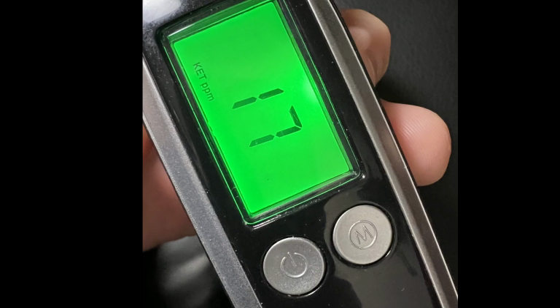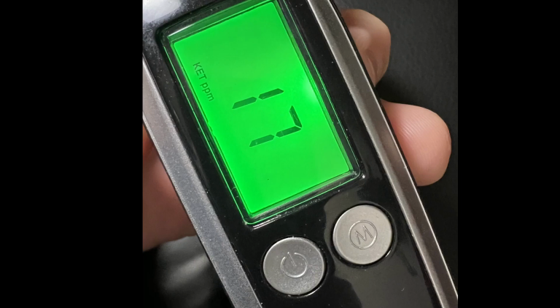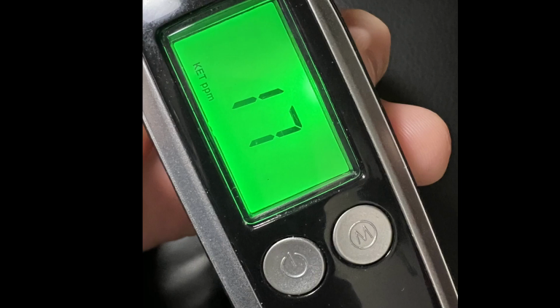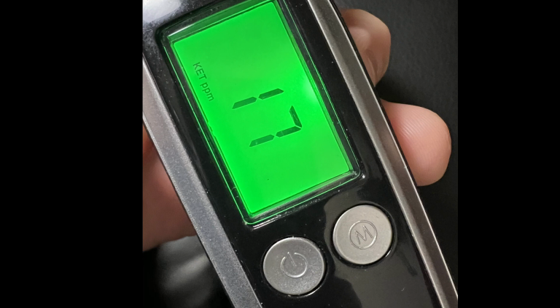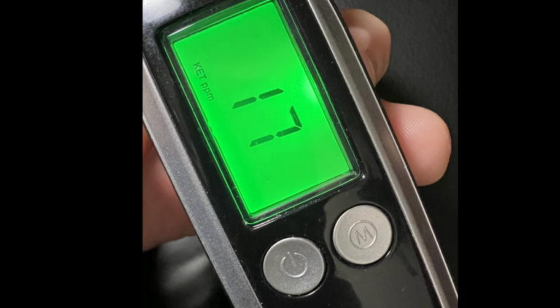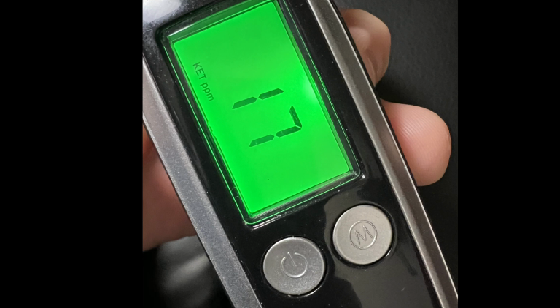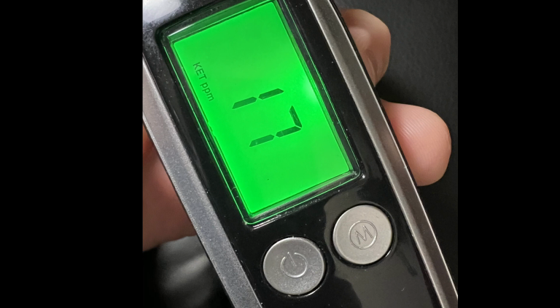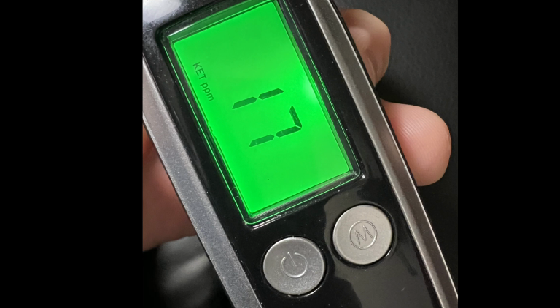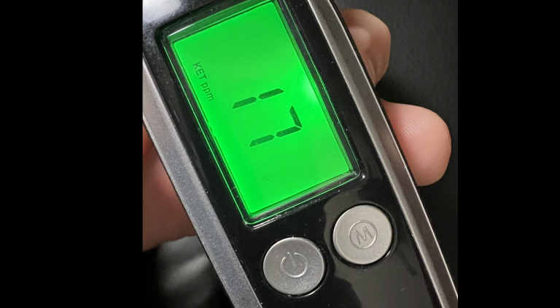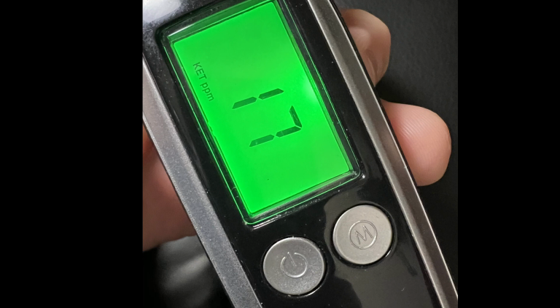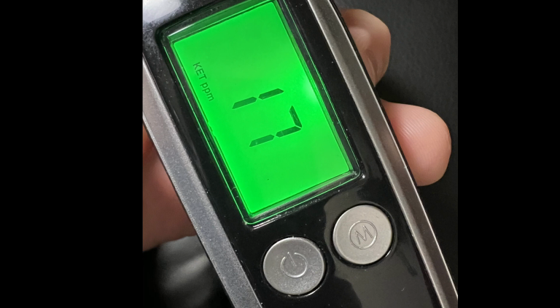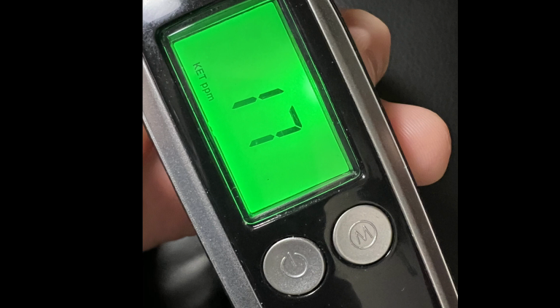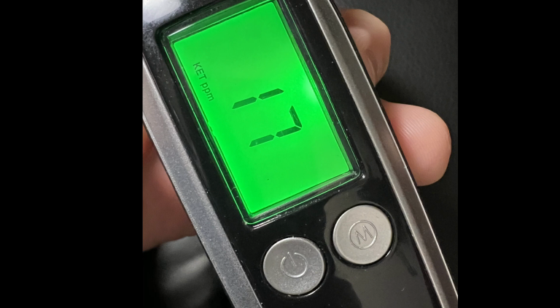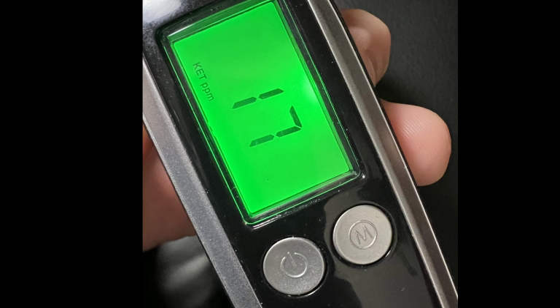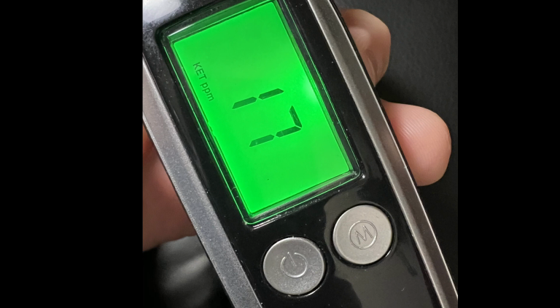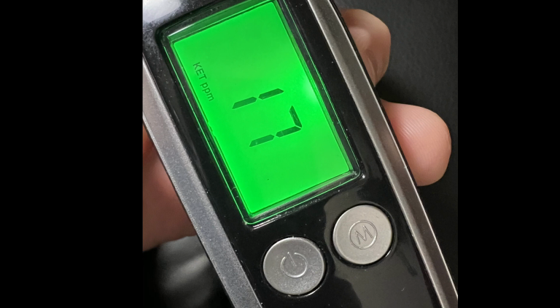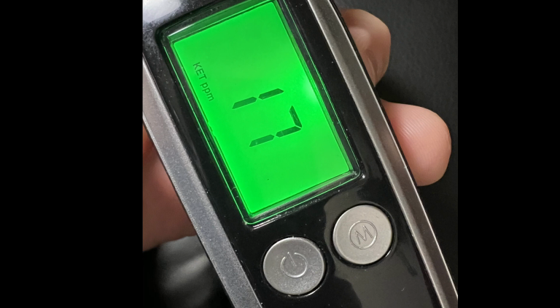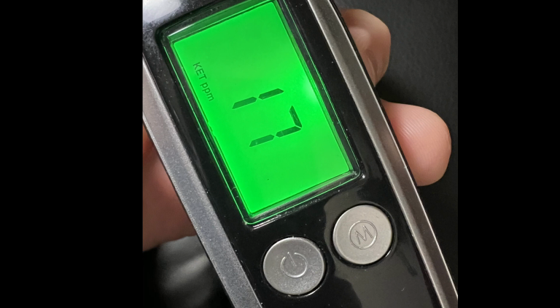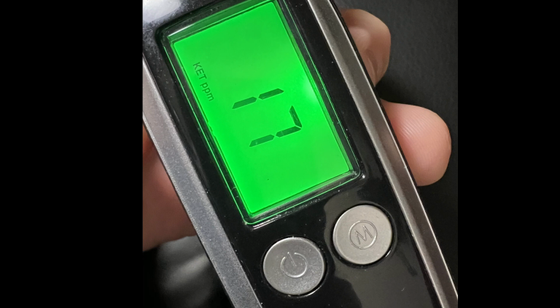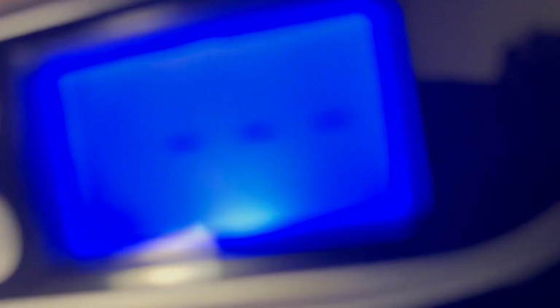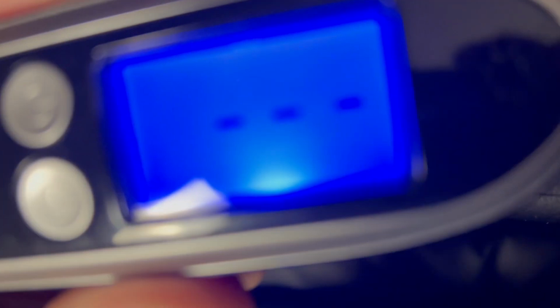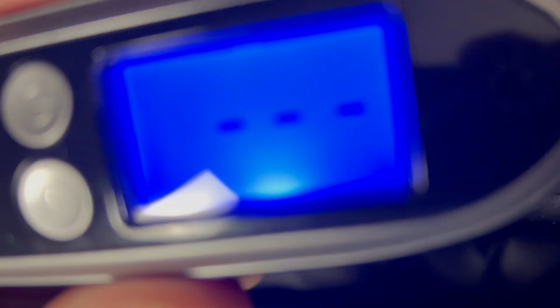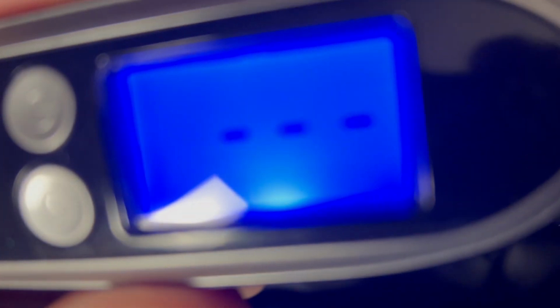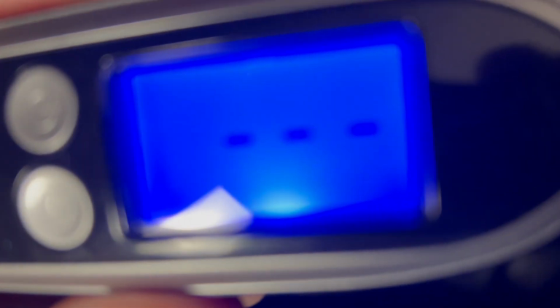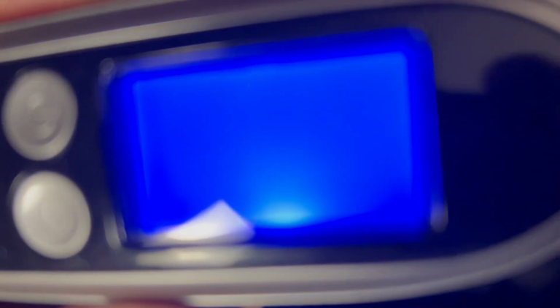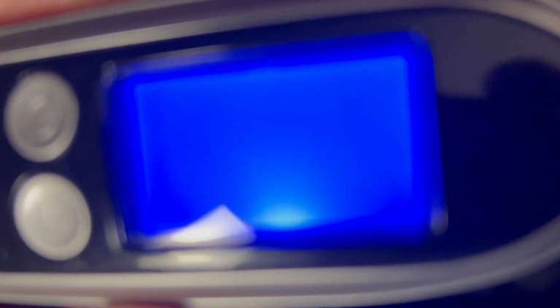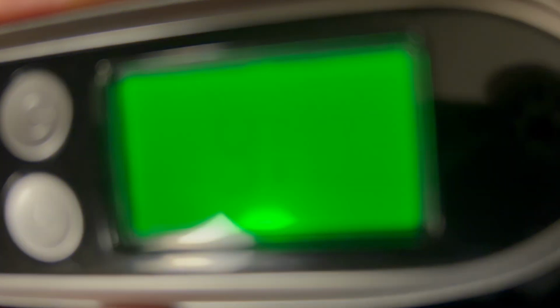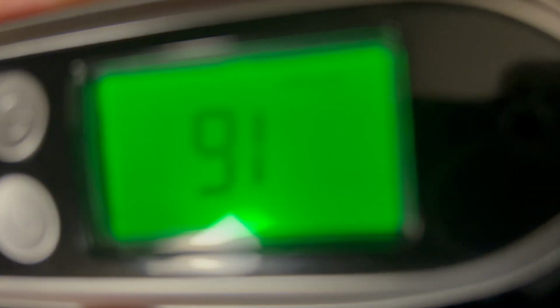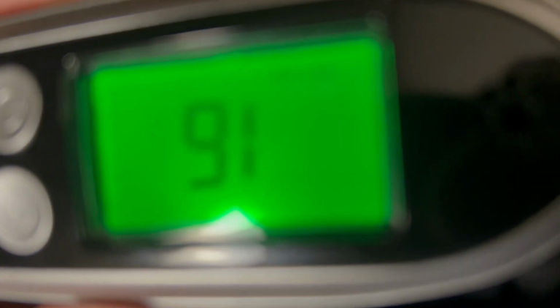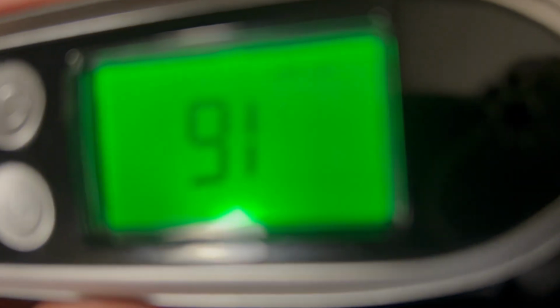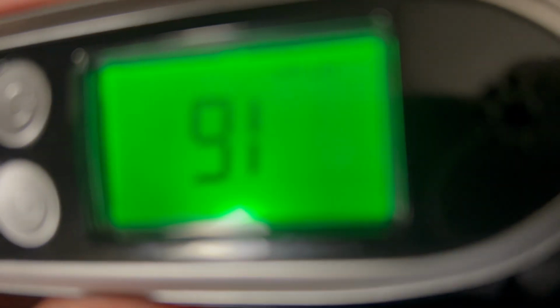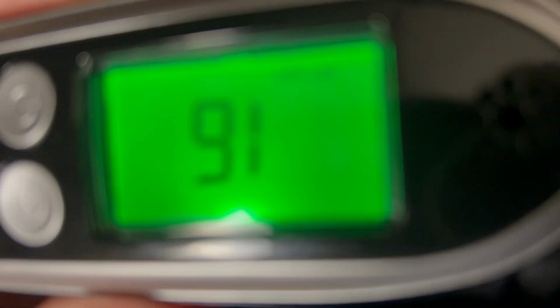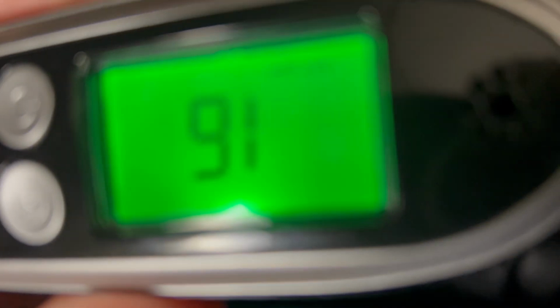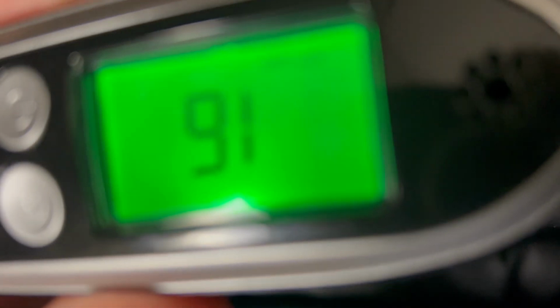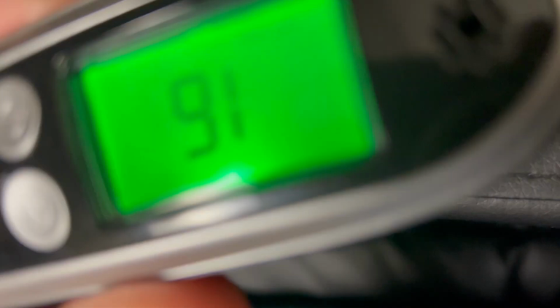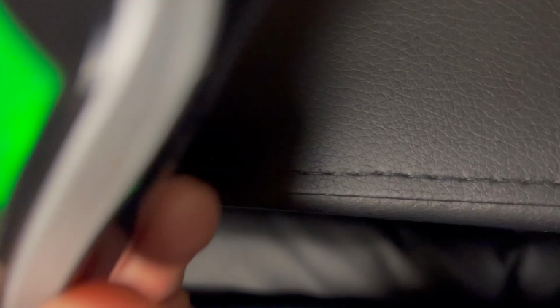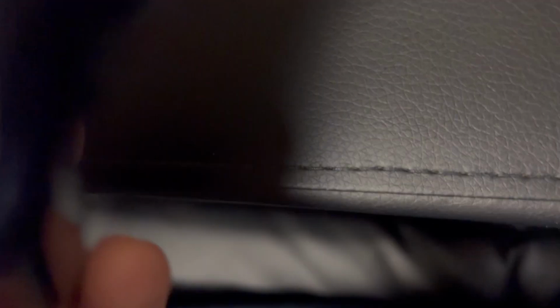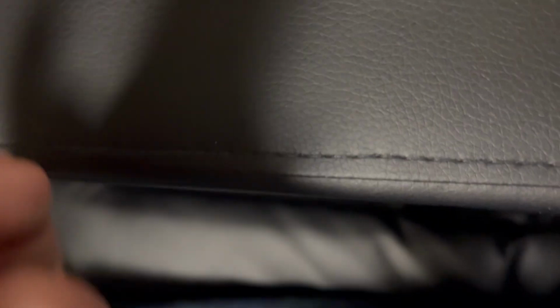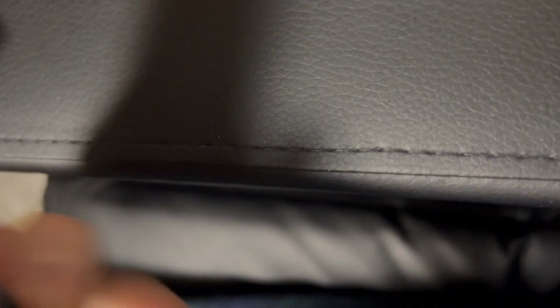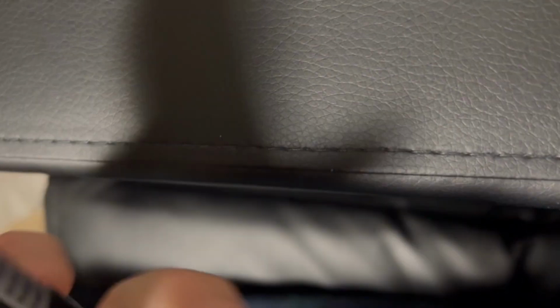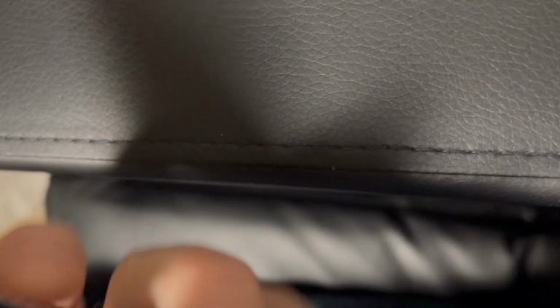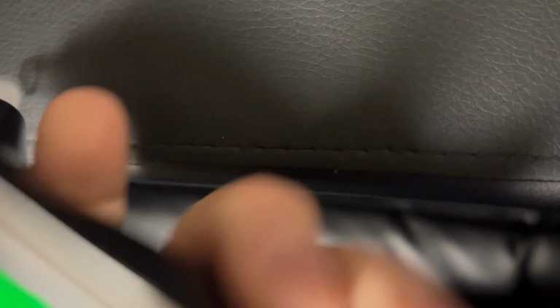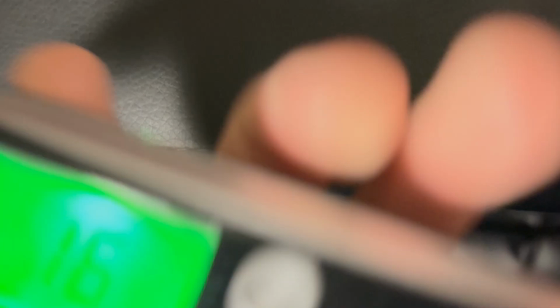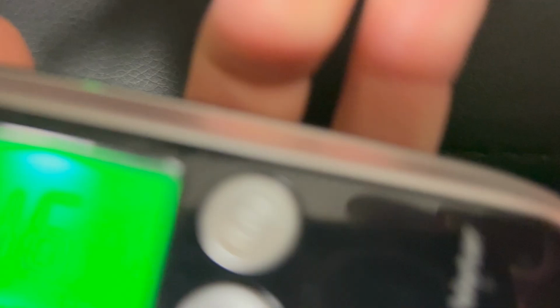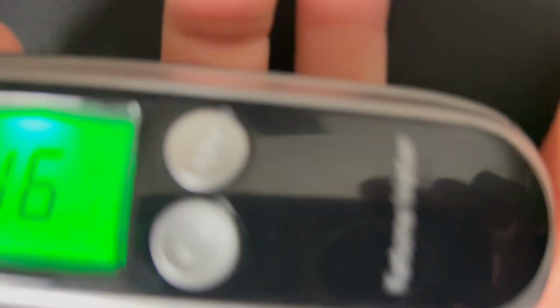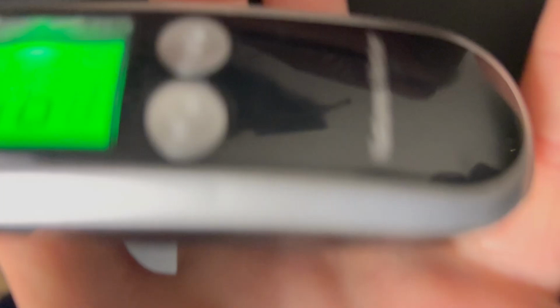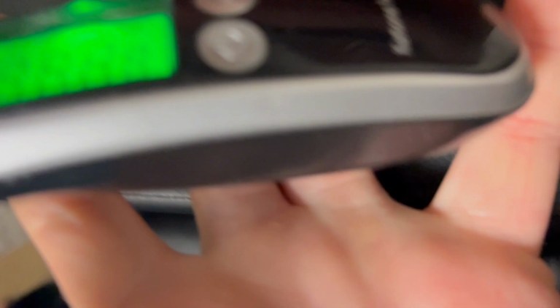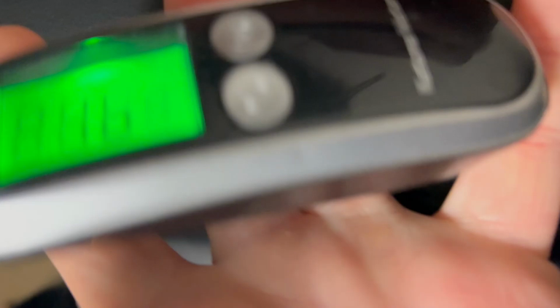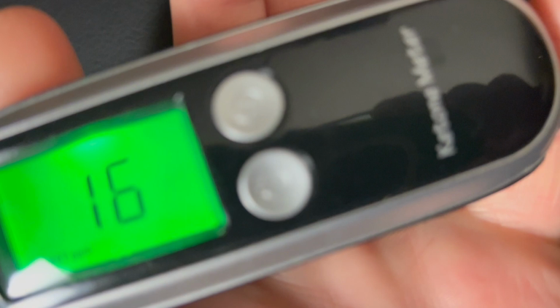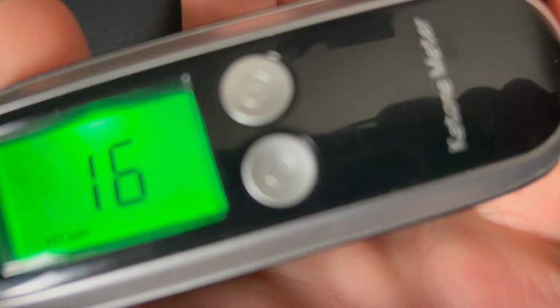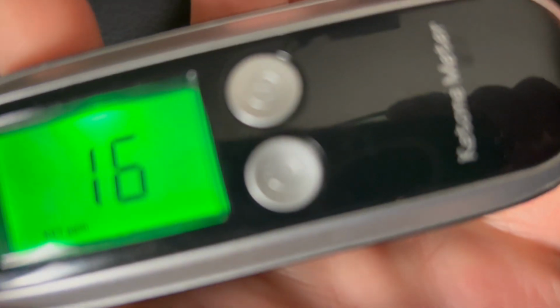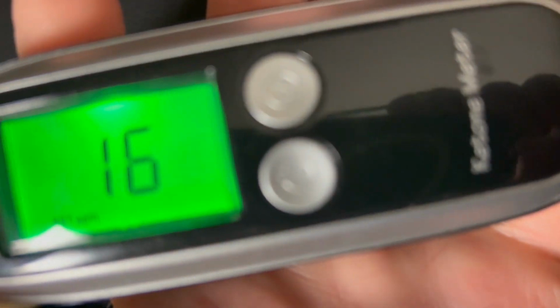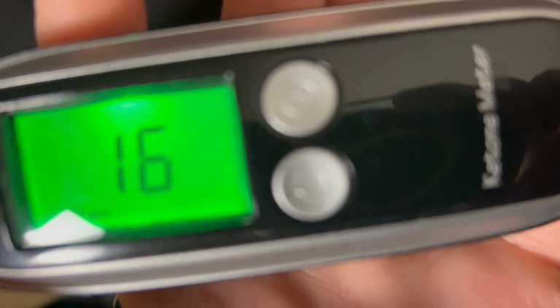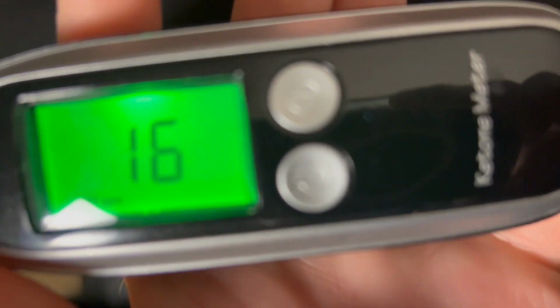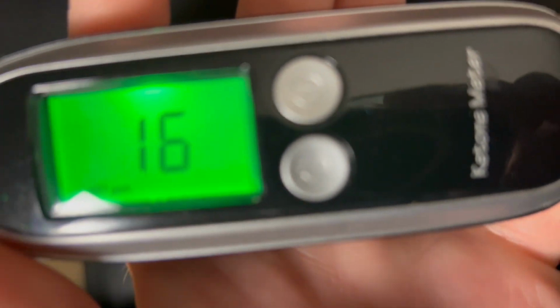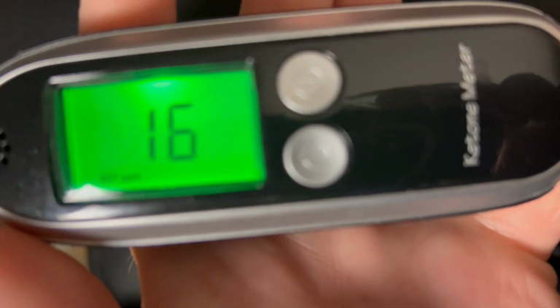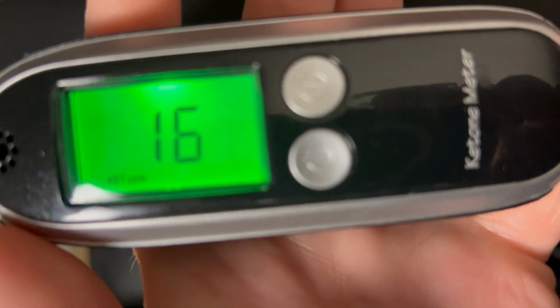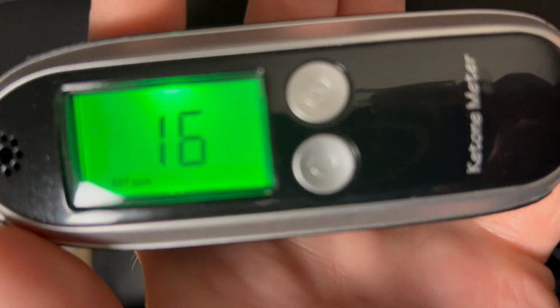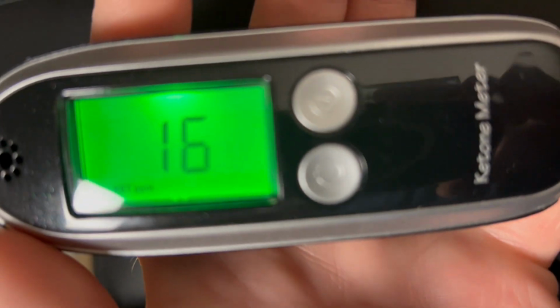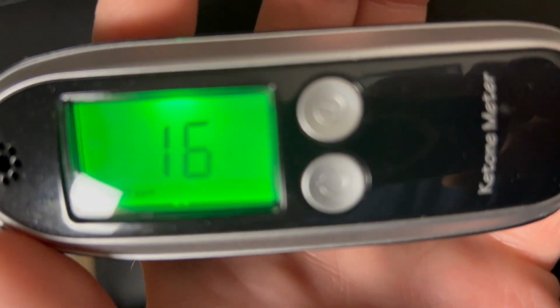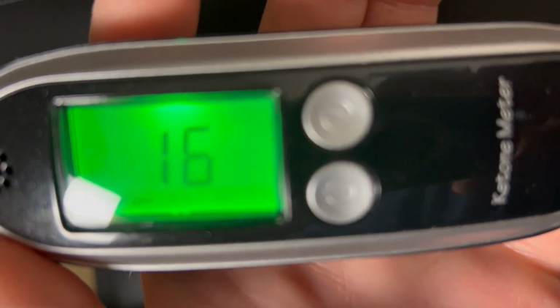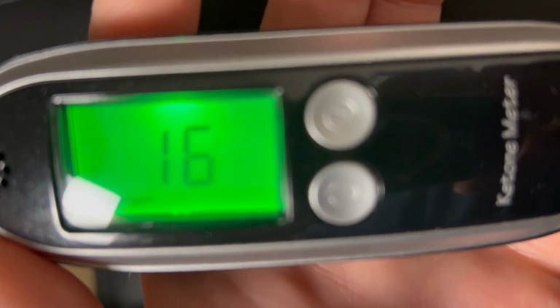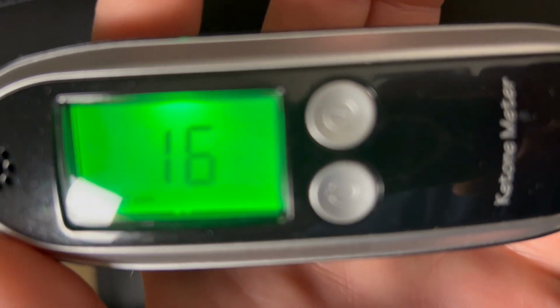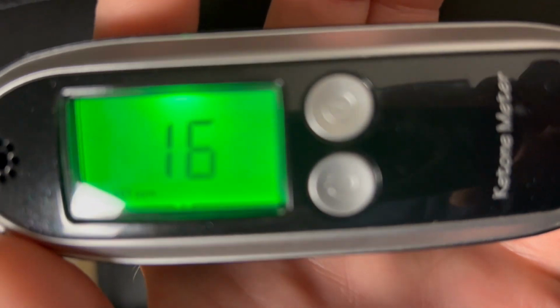Unfortunately I snapped a photo instead of a video, but as you can see I started at 1.7 and two hours later I was at 1.6.